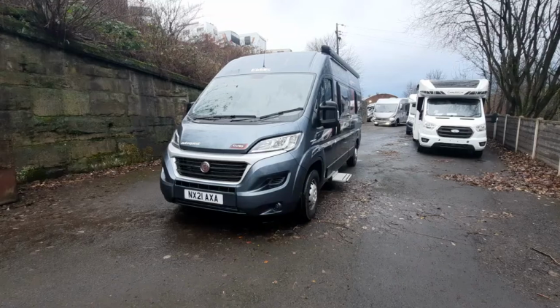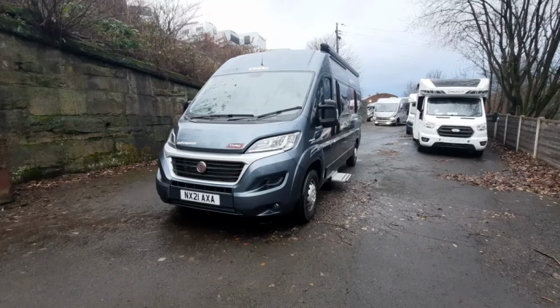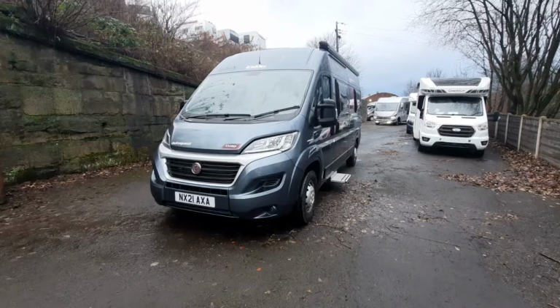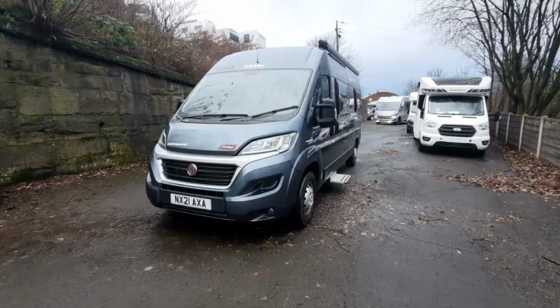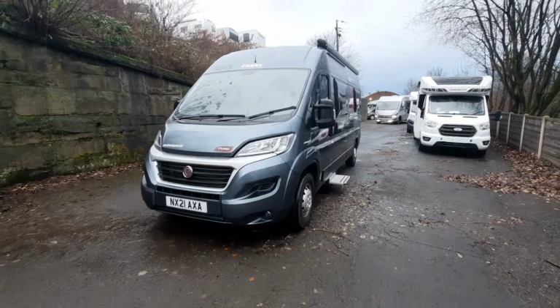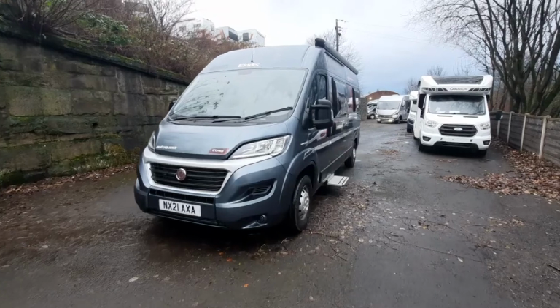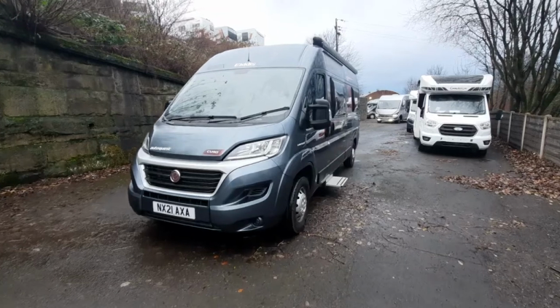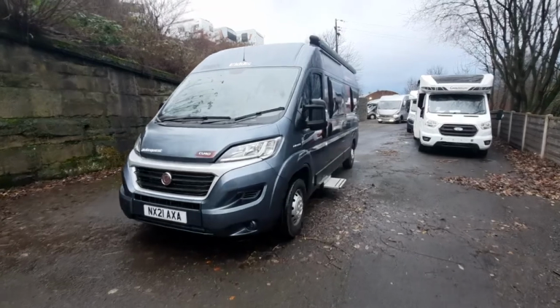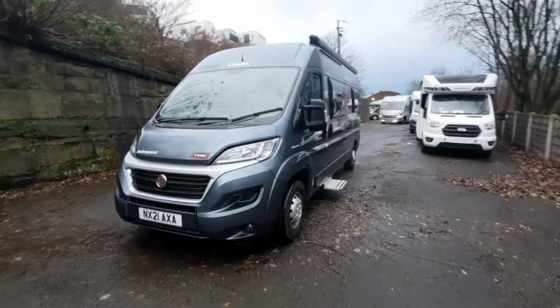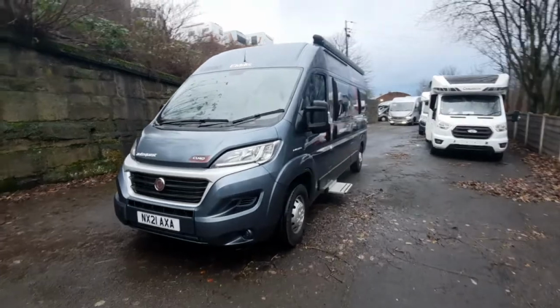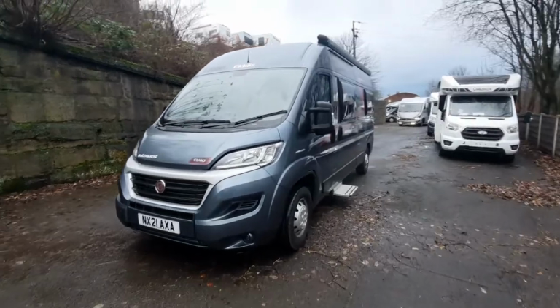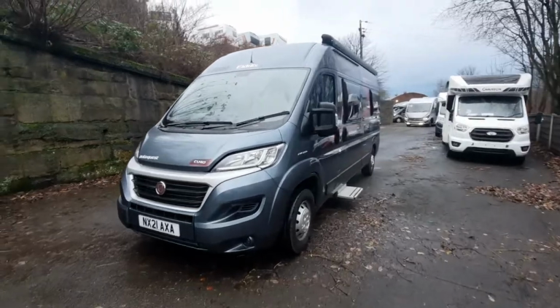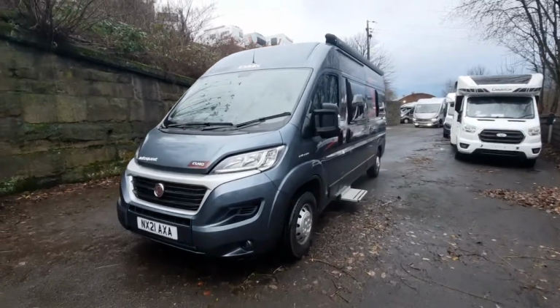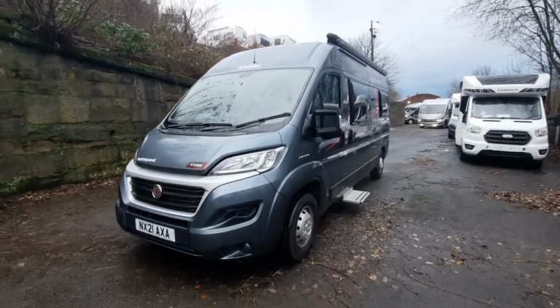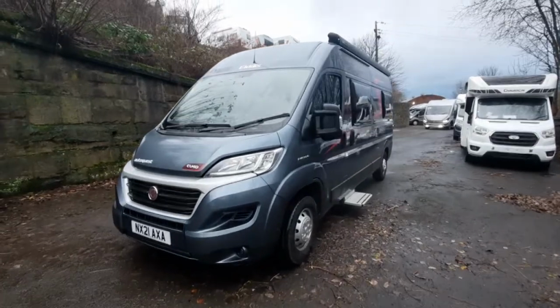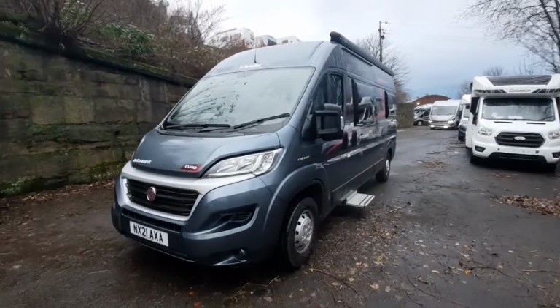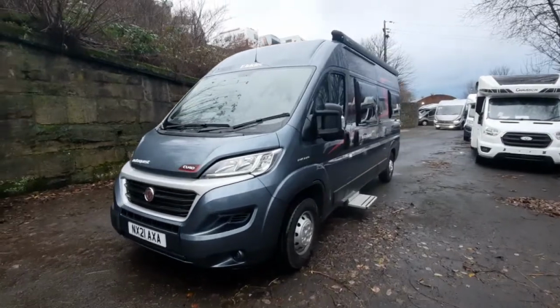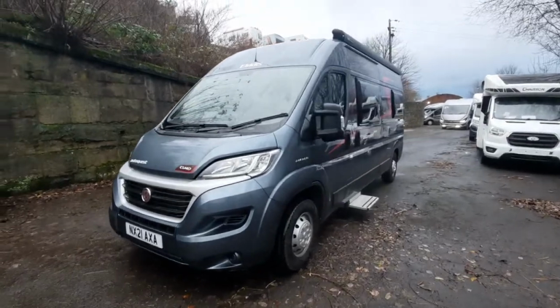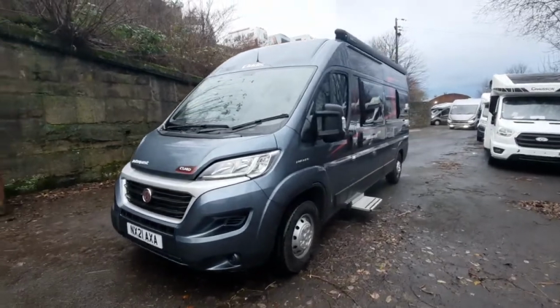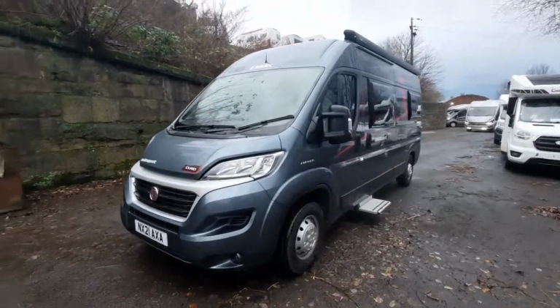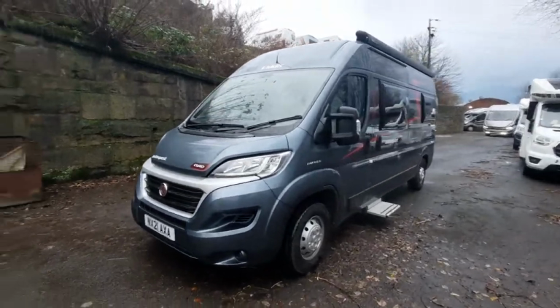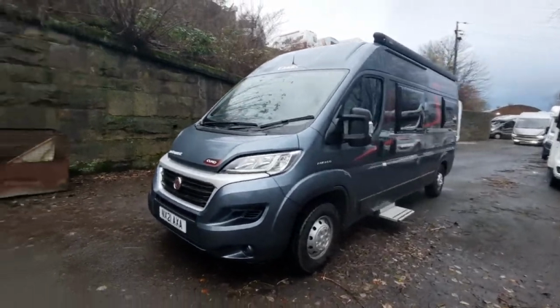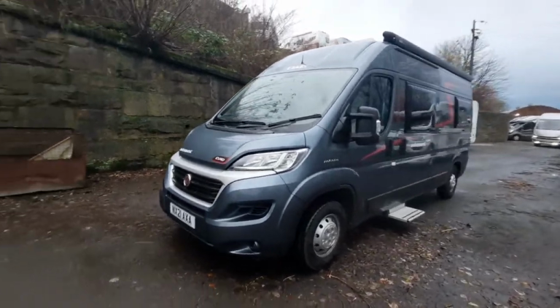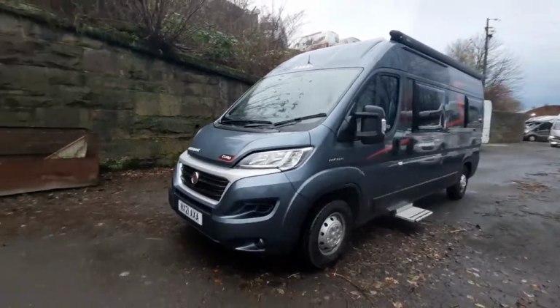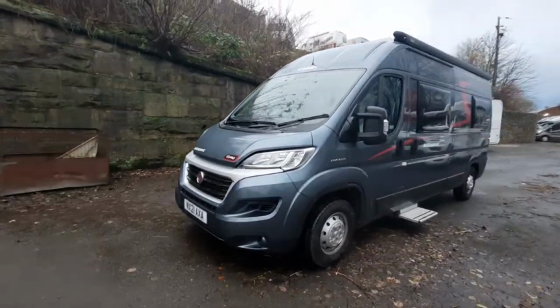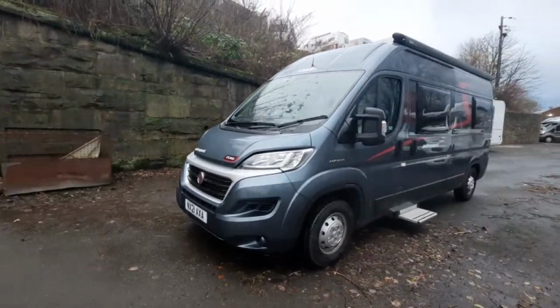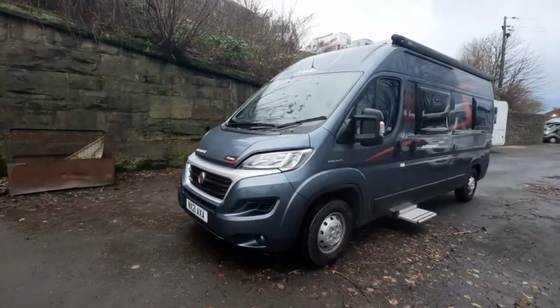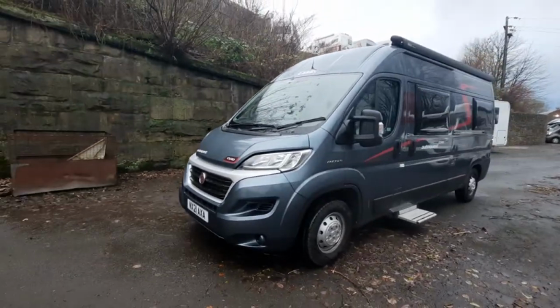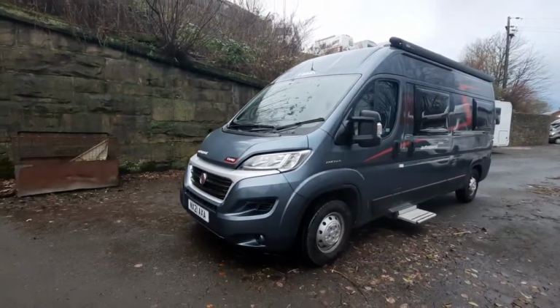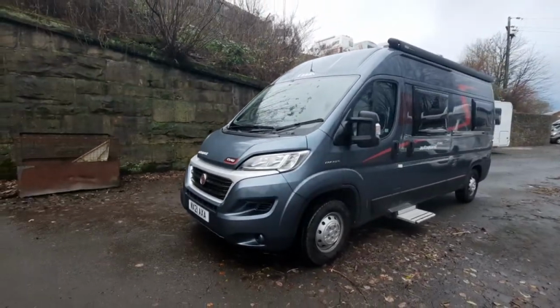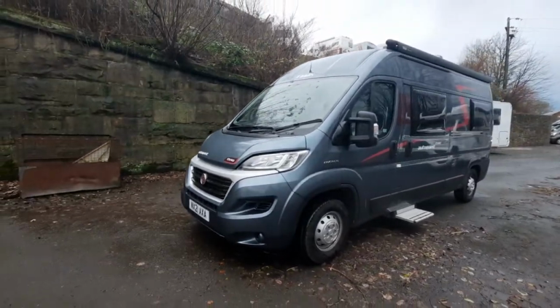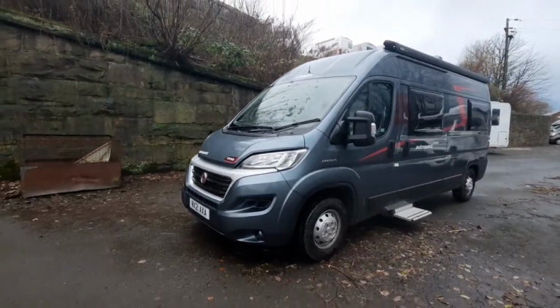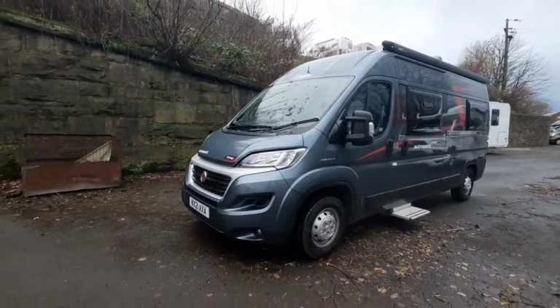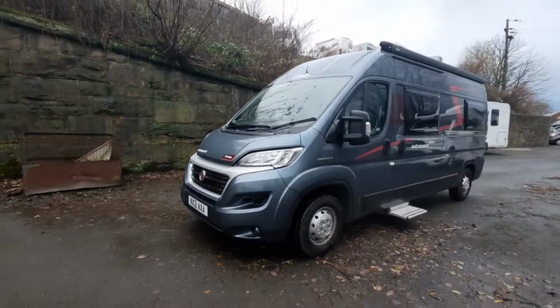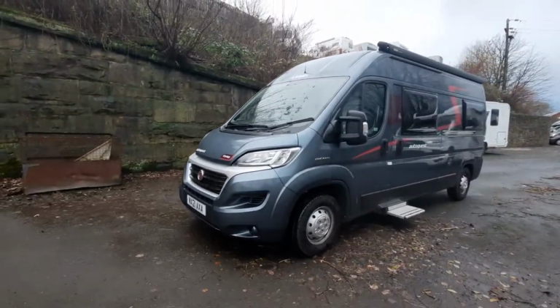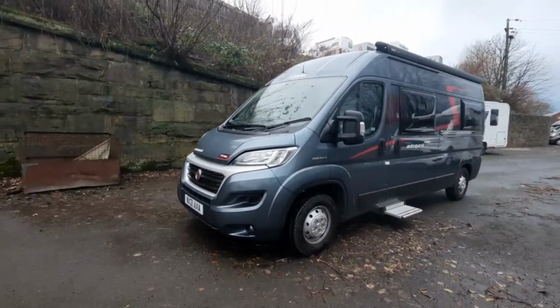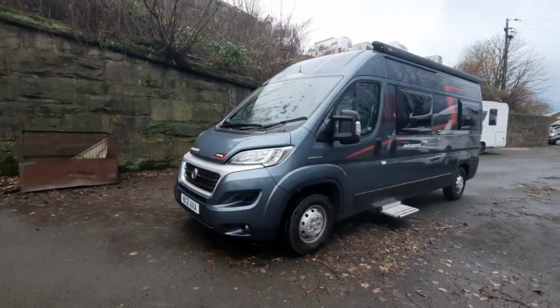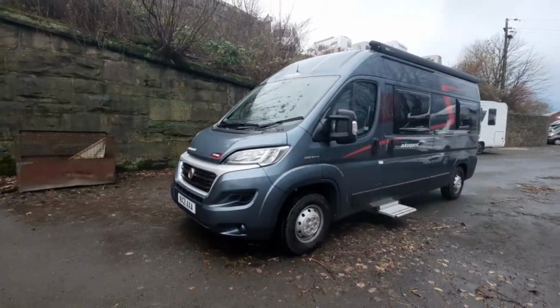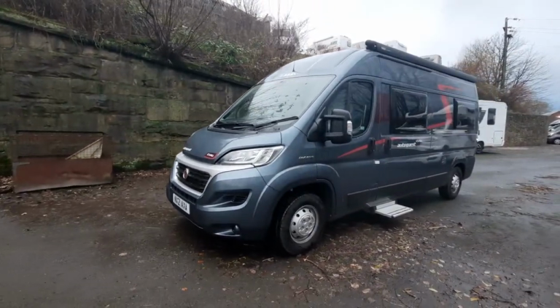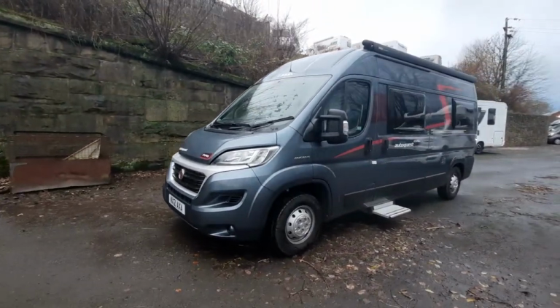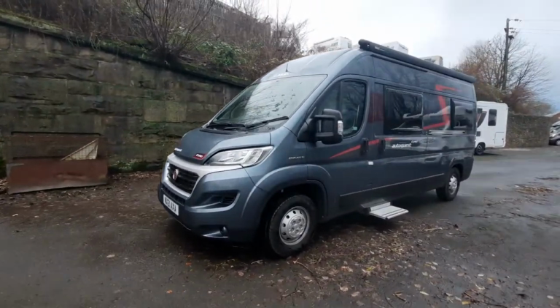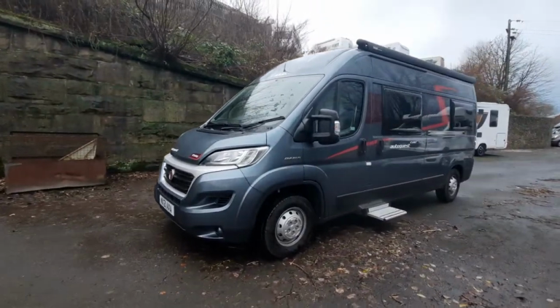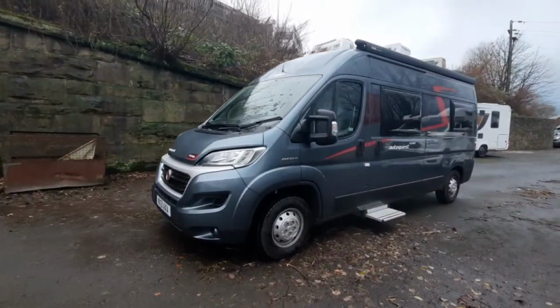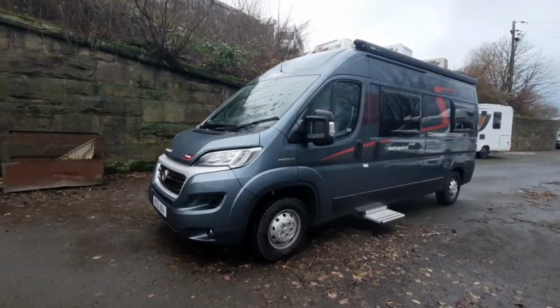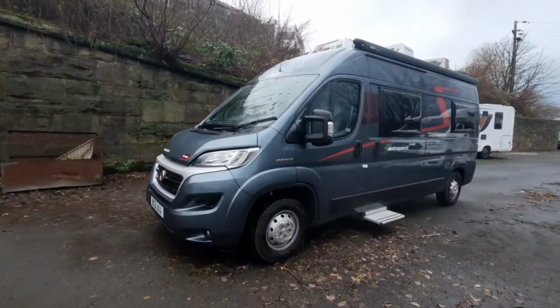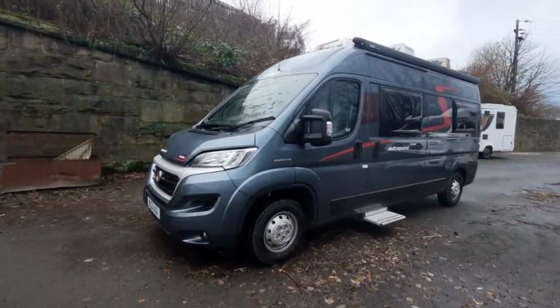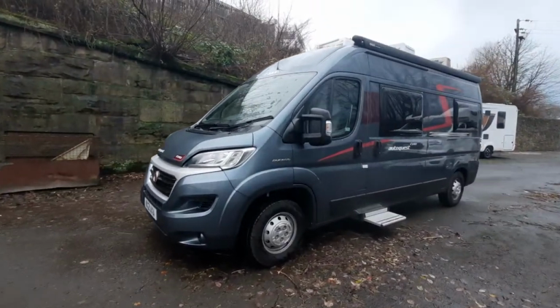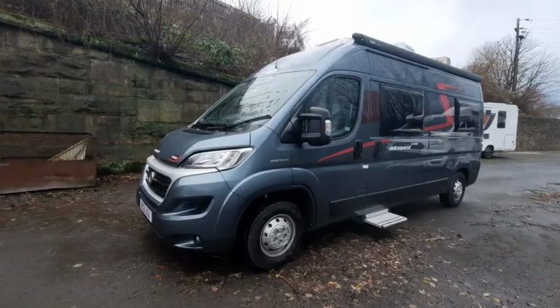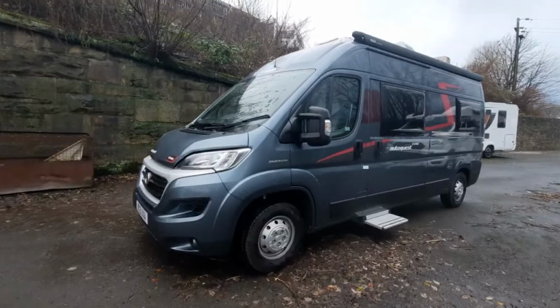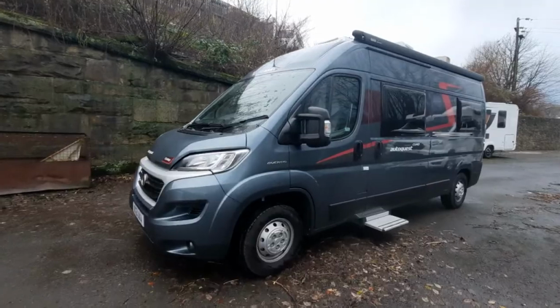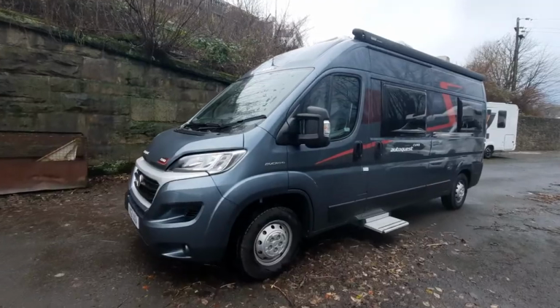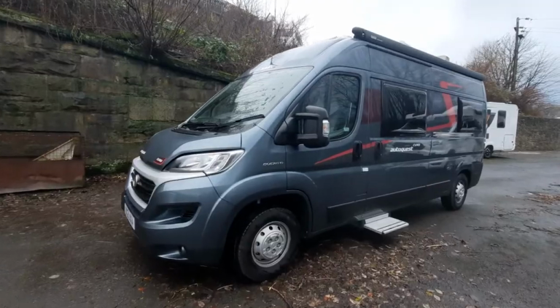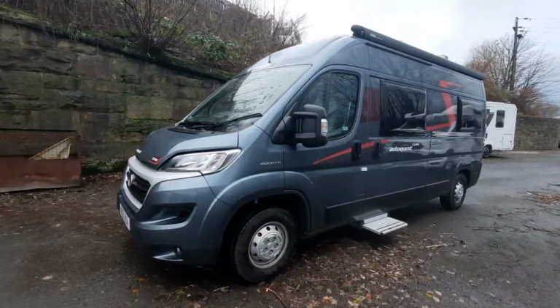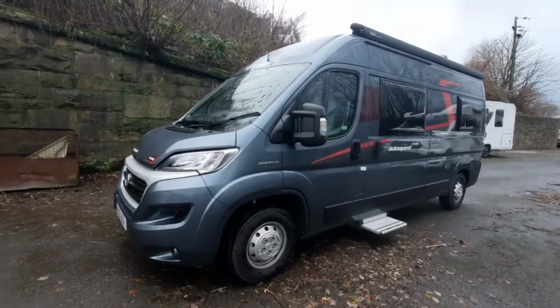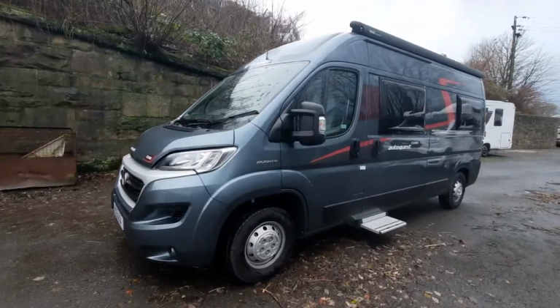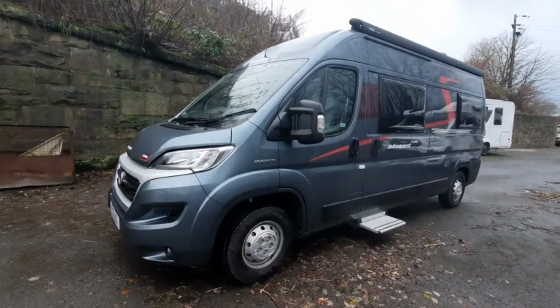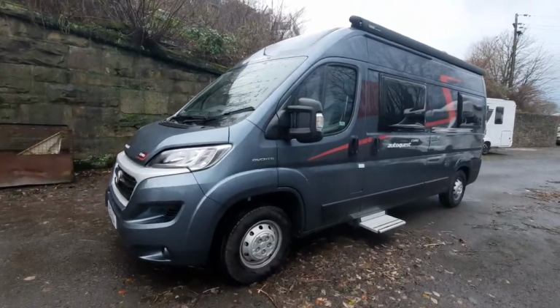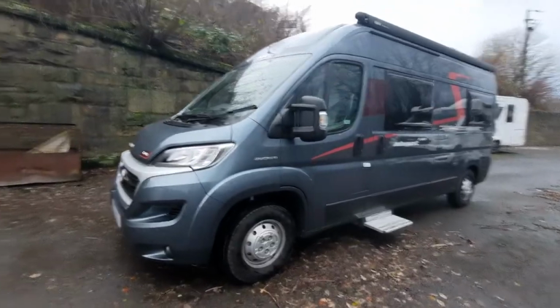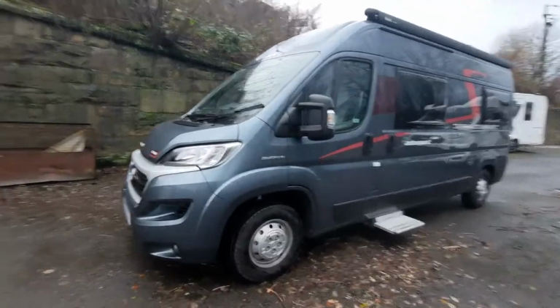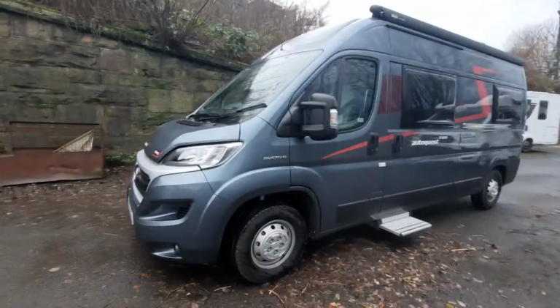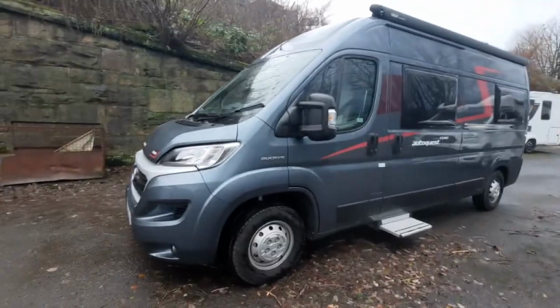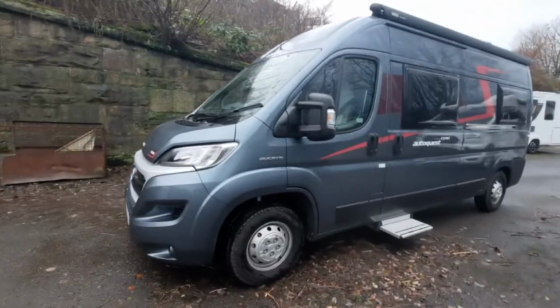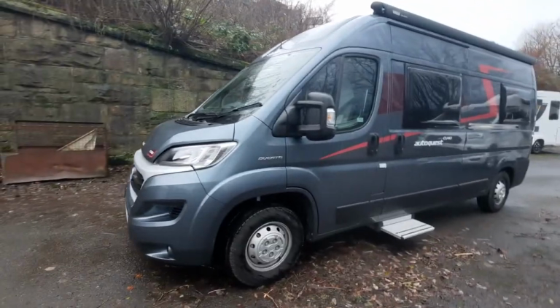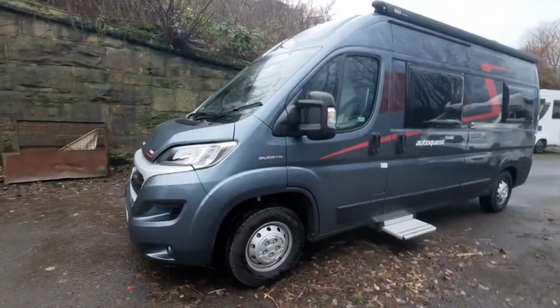Today we're going to do the handover video on the Elddis AutoQuest CV40. We're going to start on the outside and then move on to the inside.